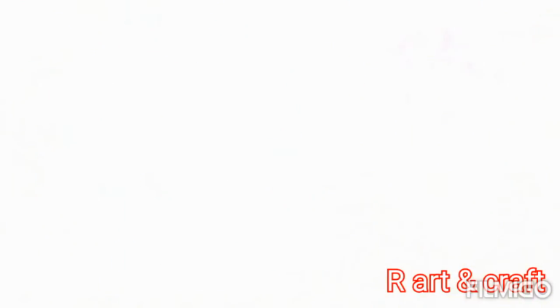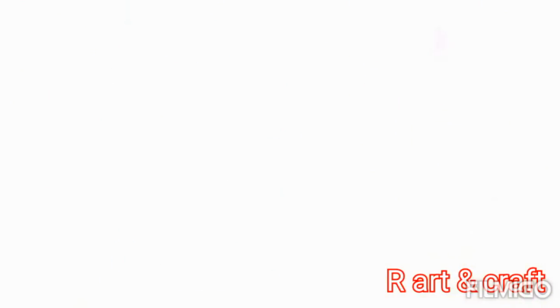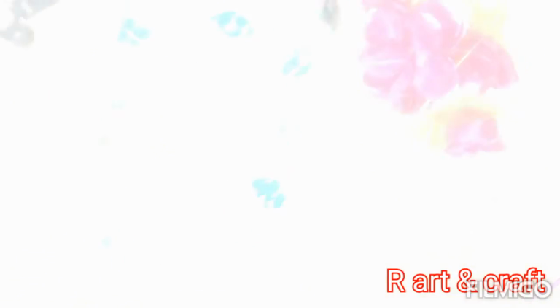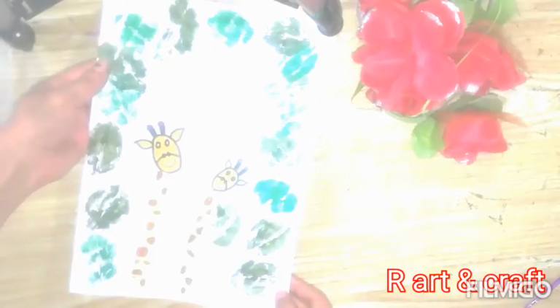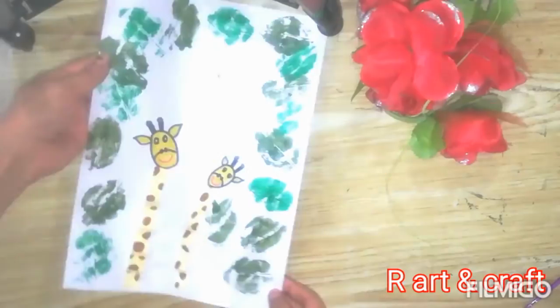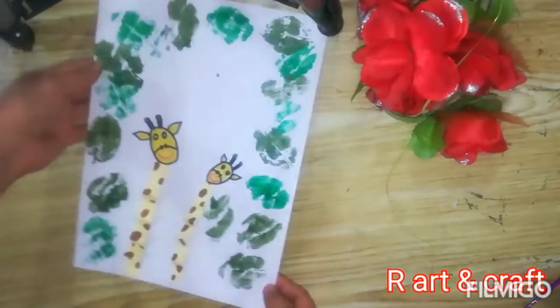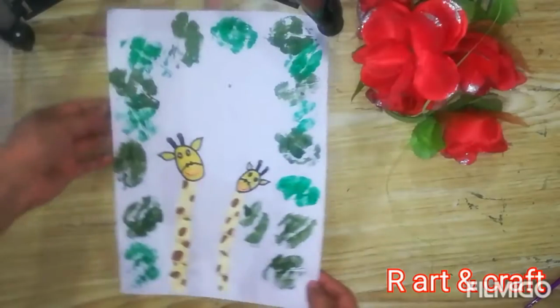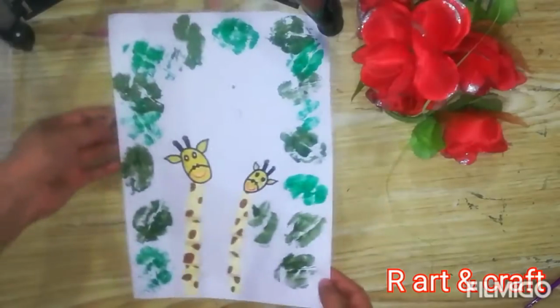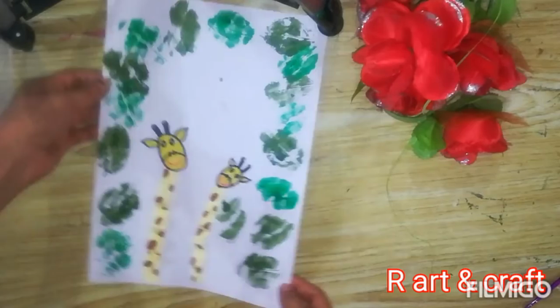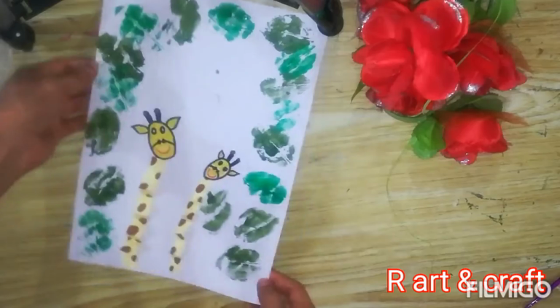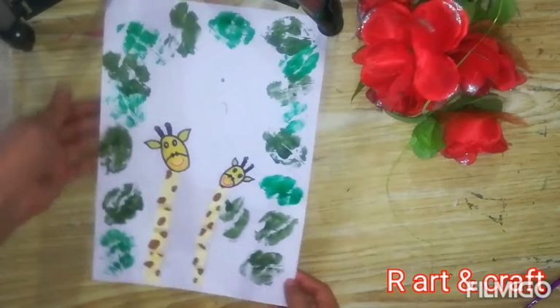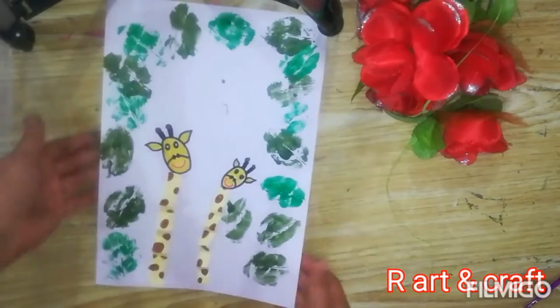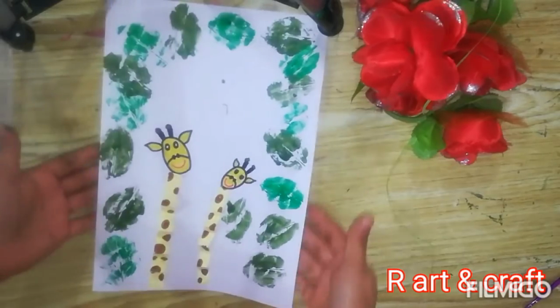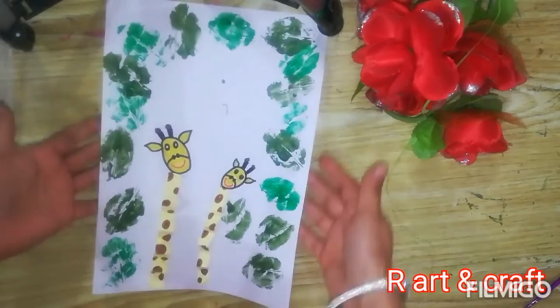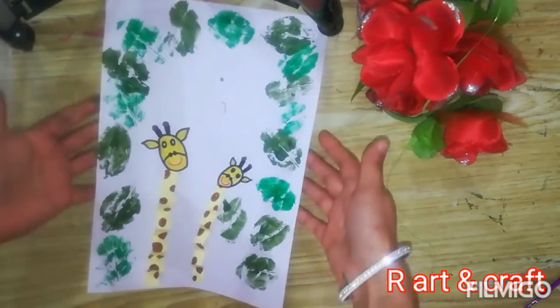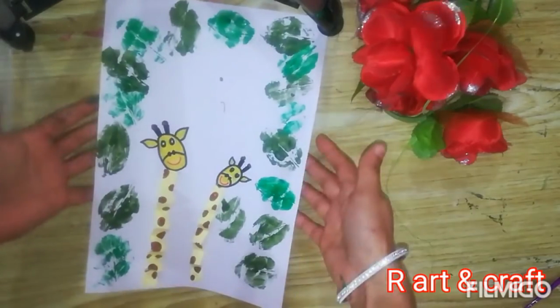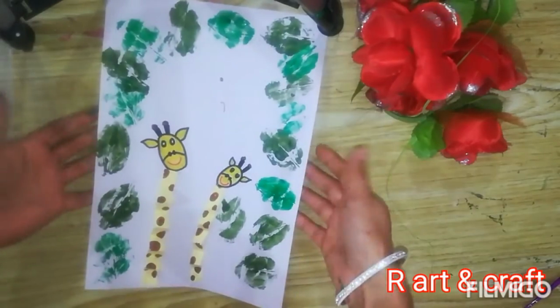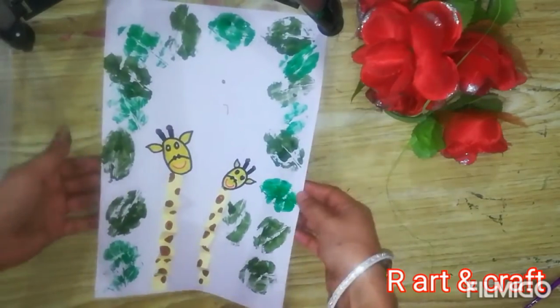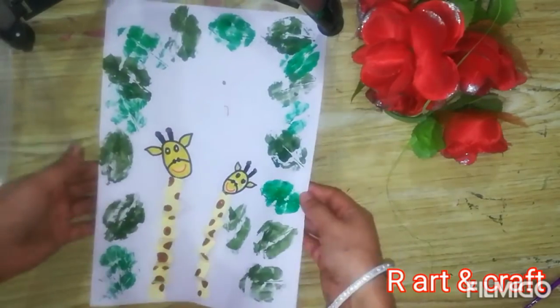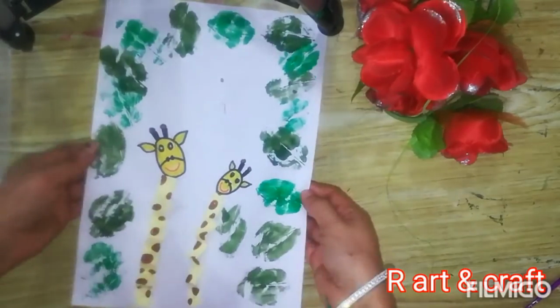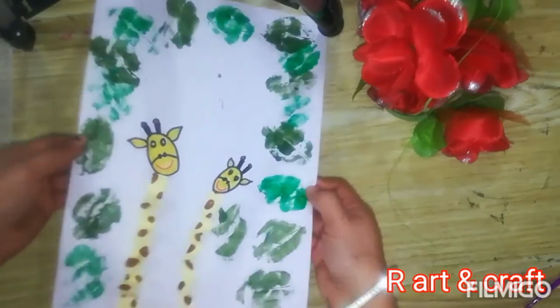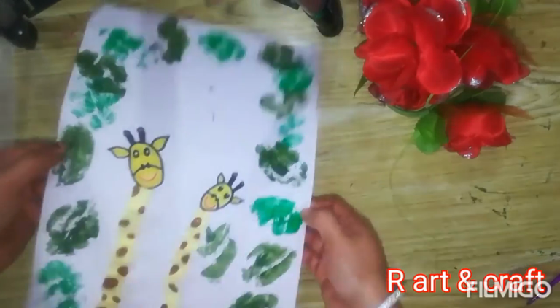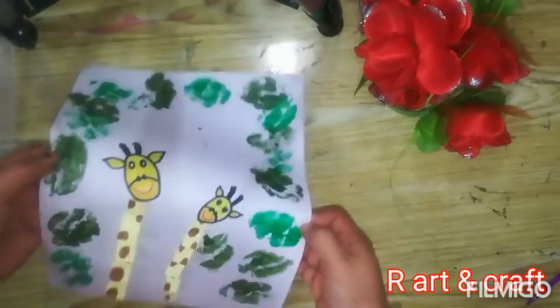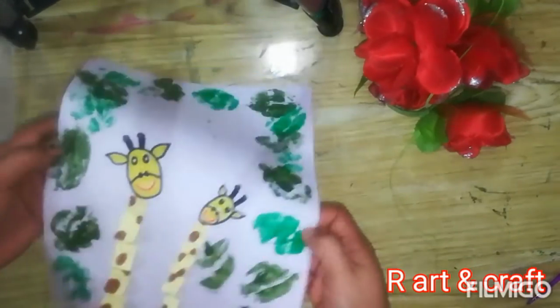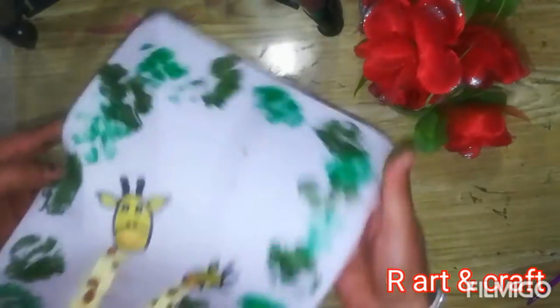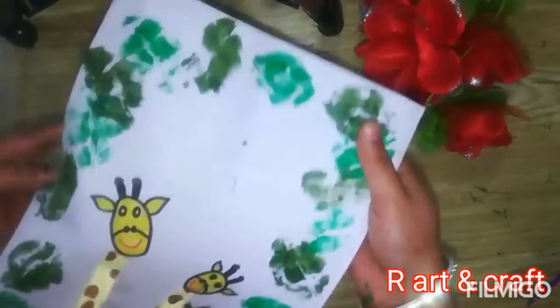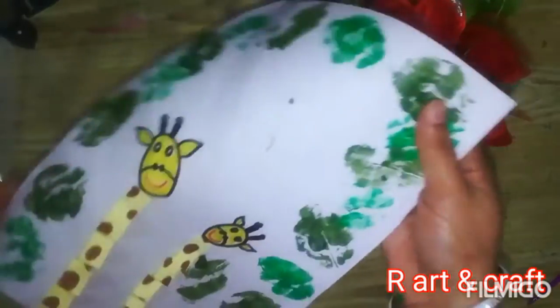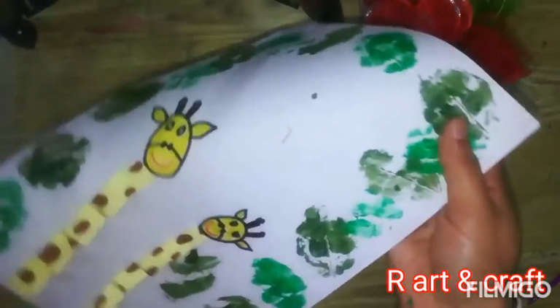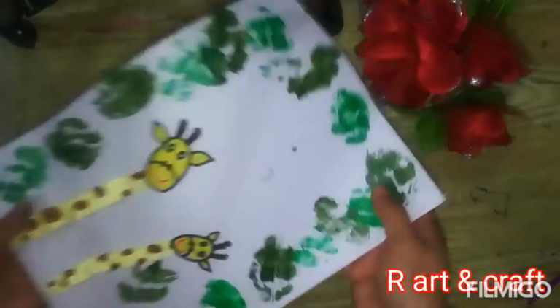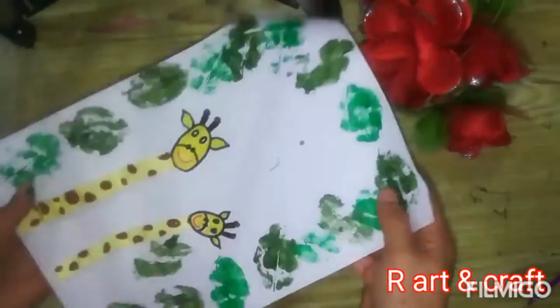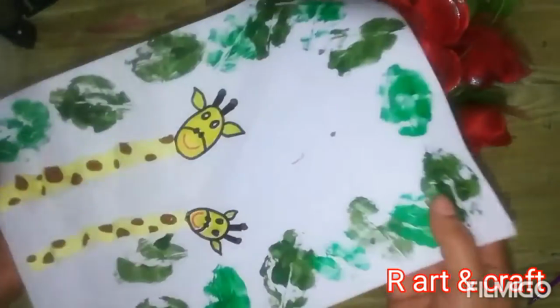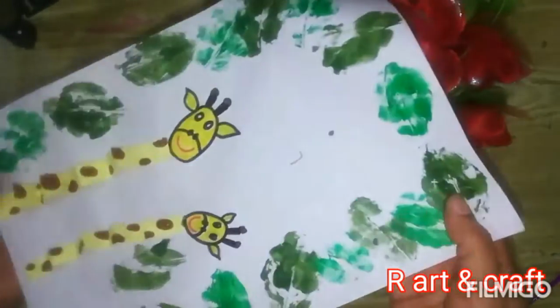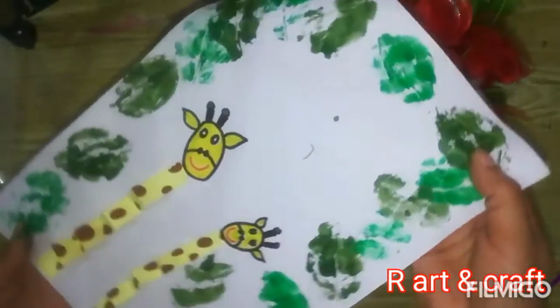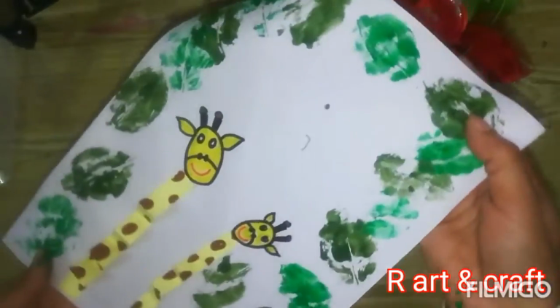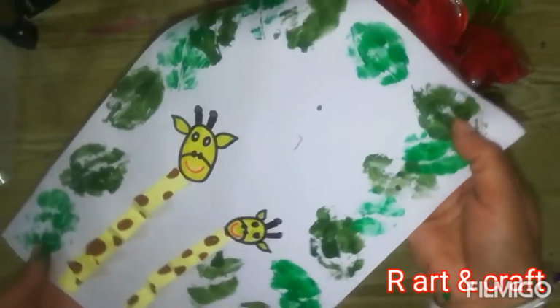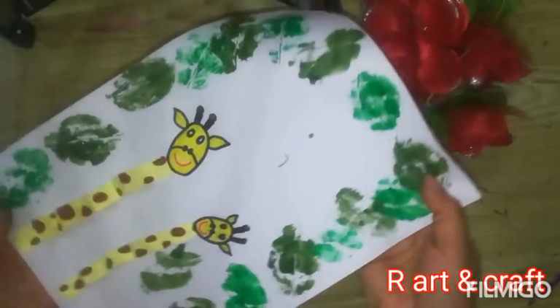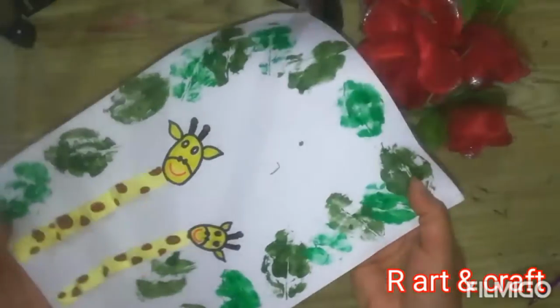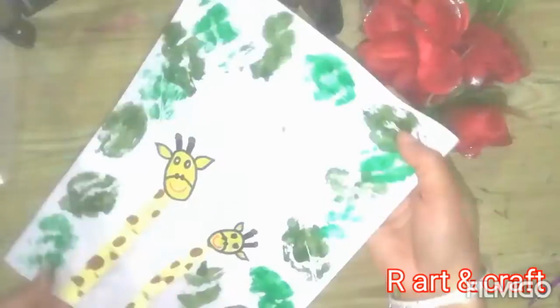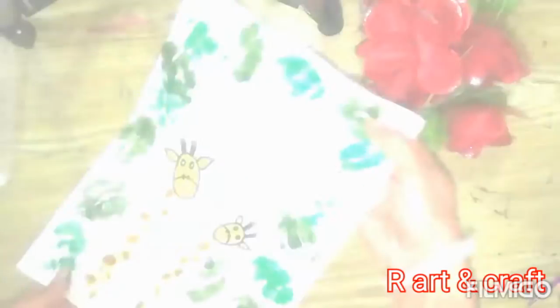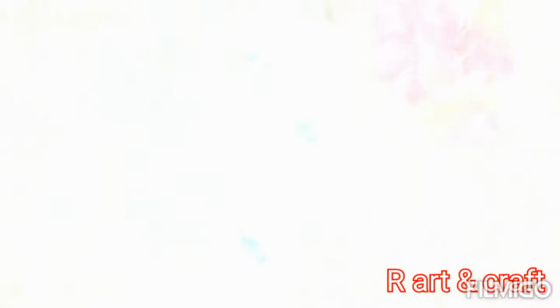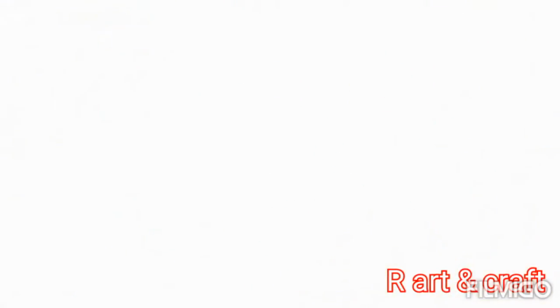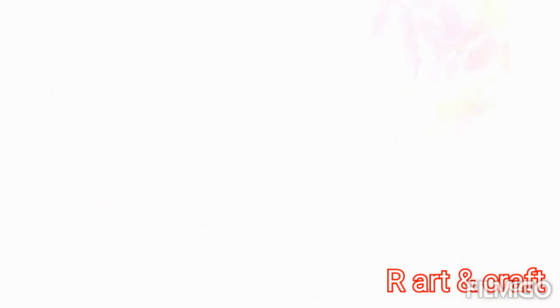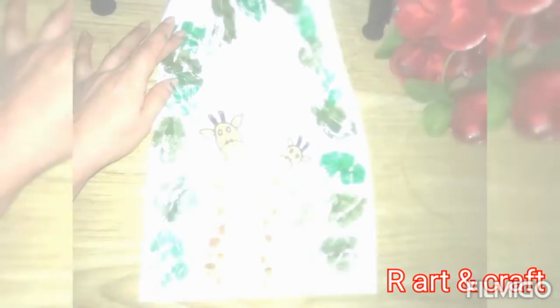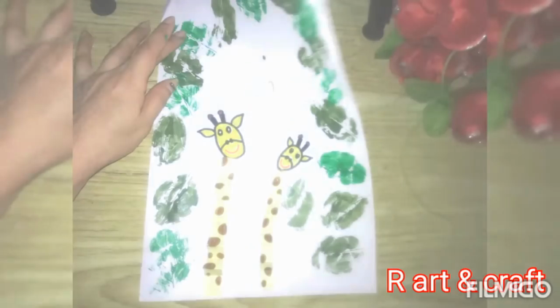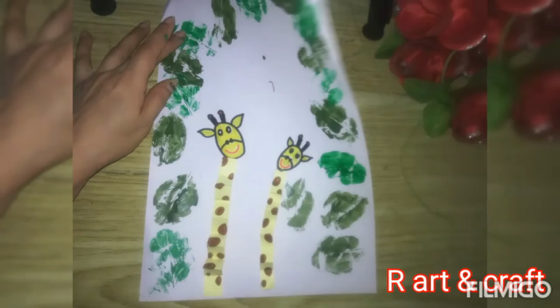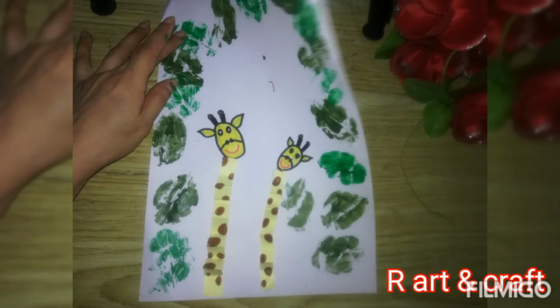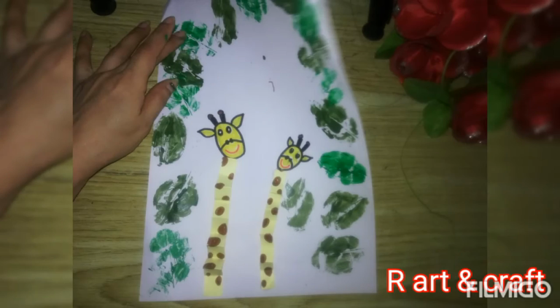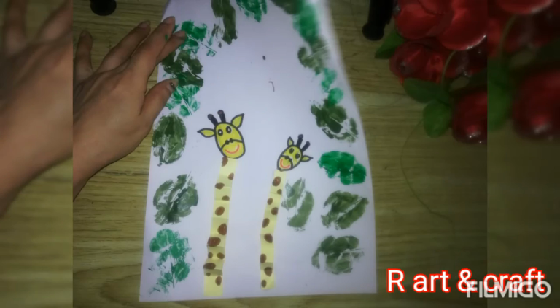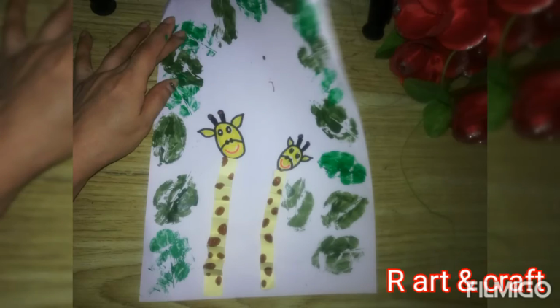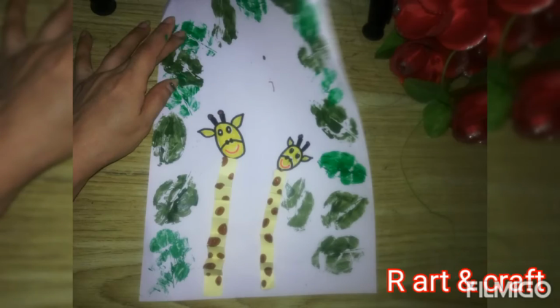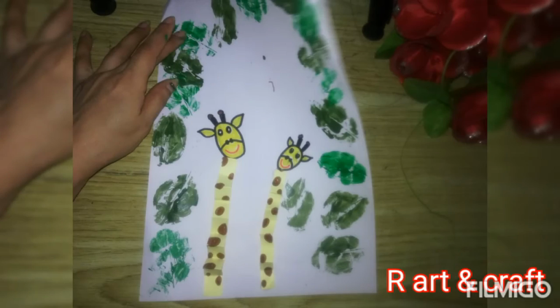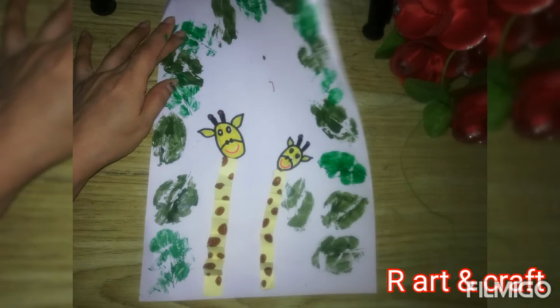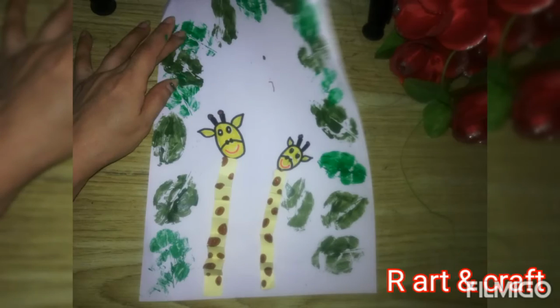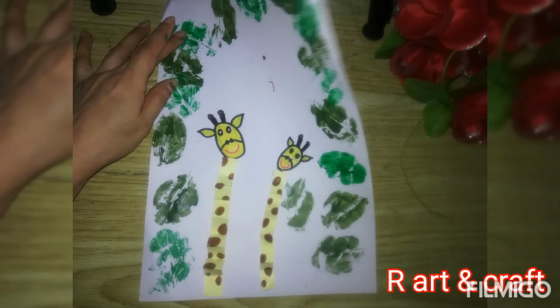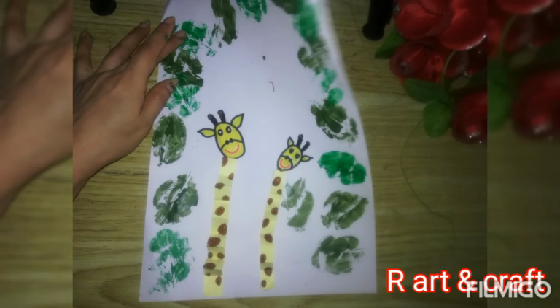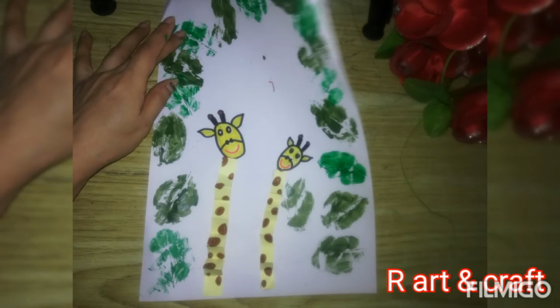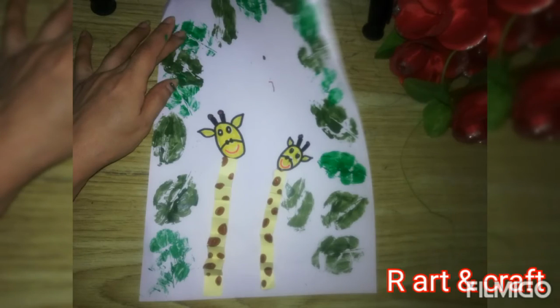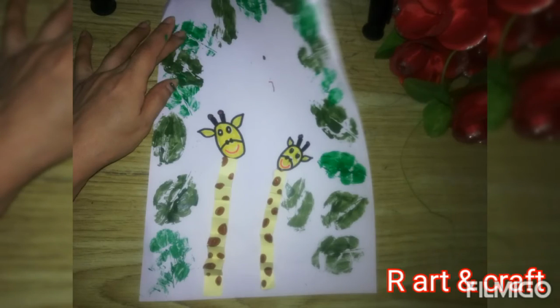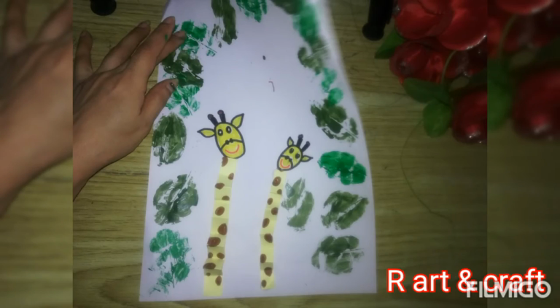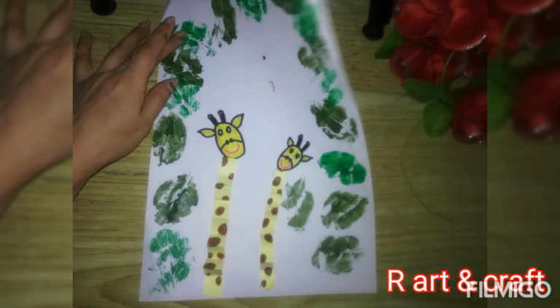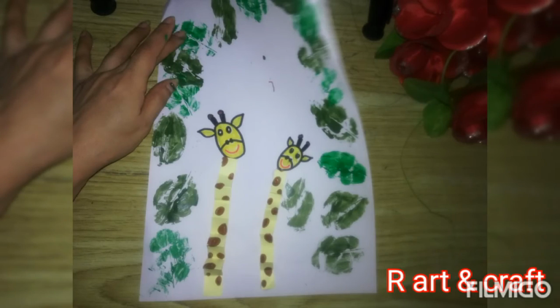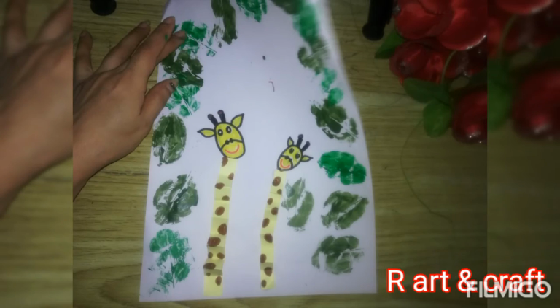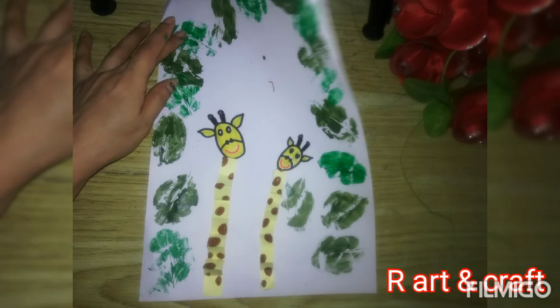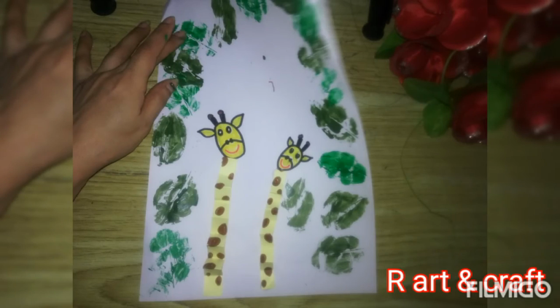Your easy giraffe craft is ready. I hope you enjoyed!